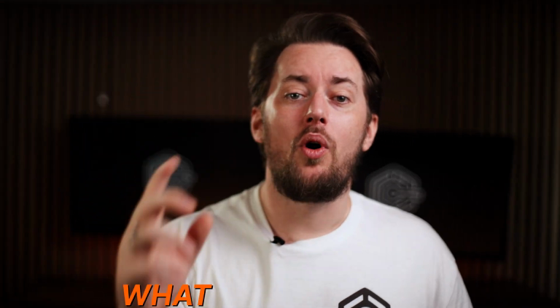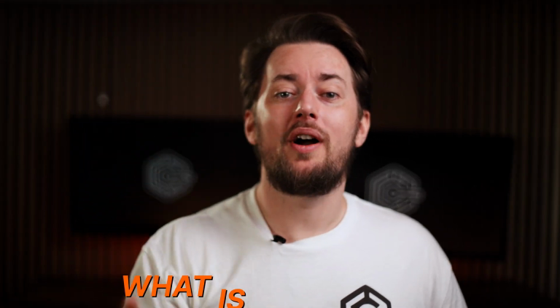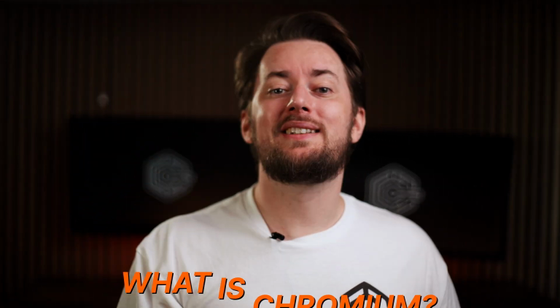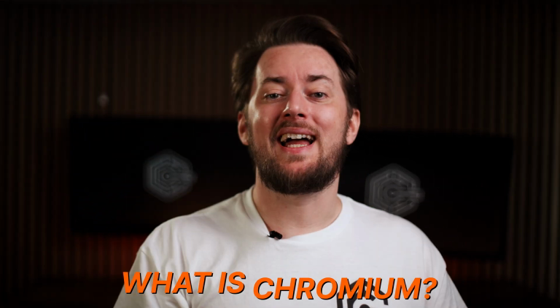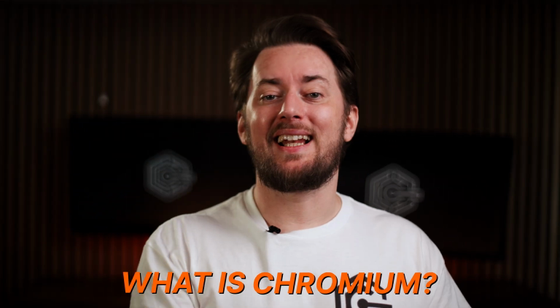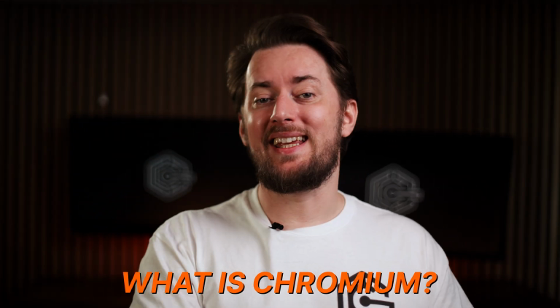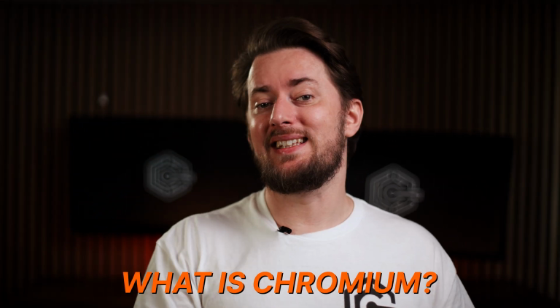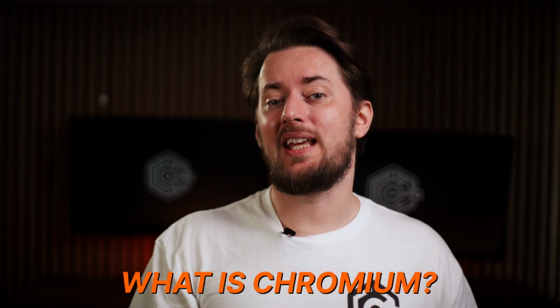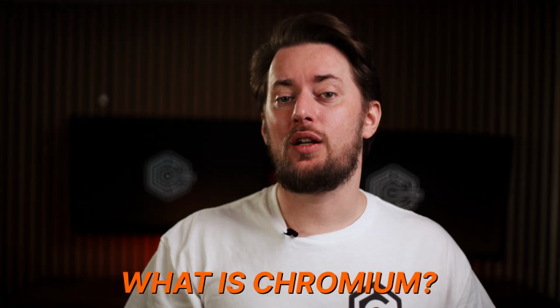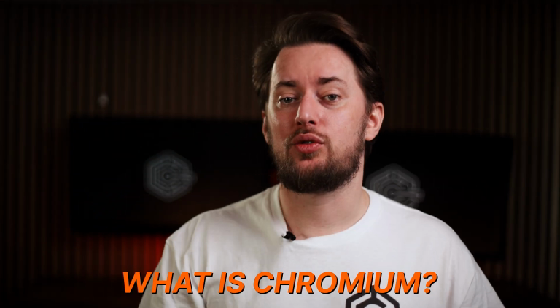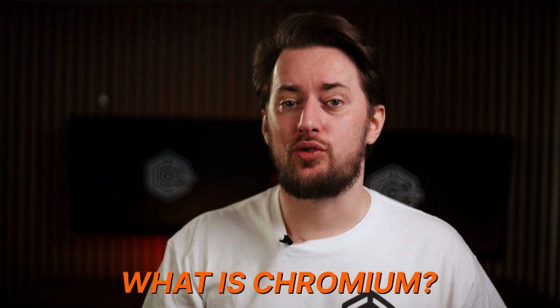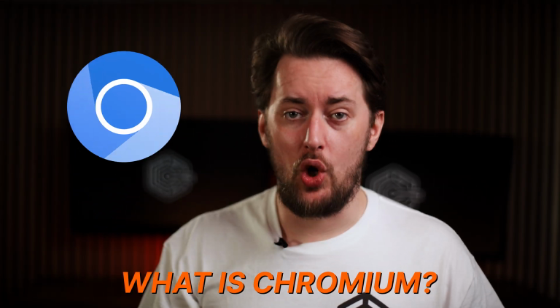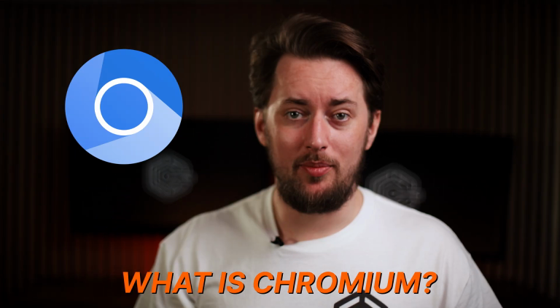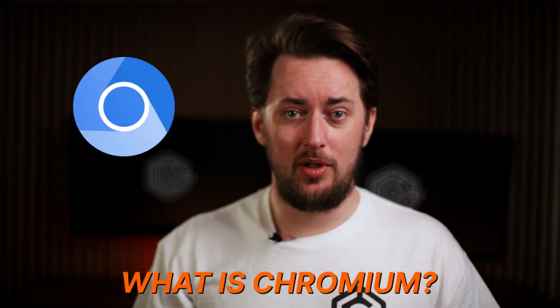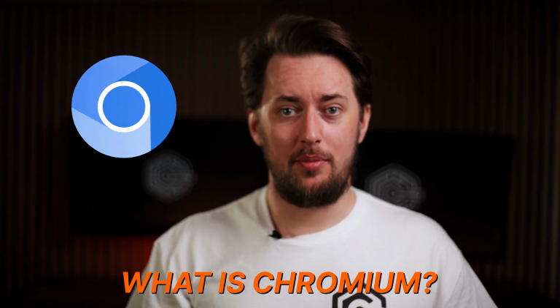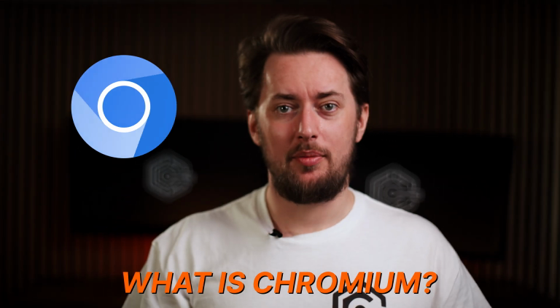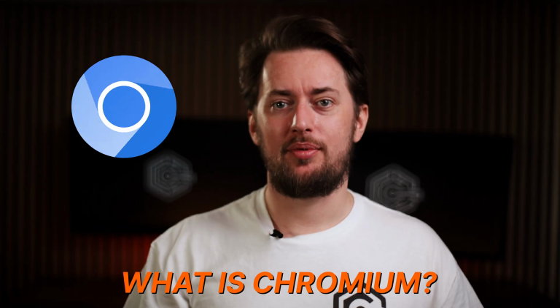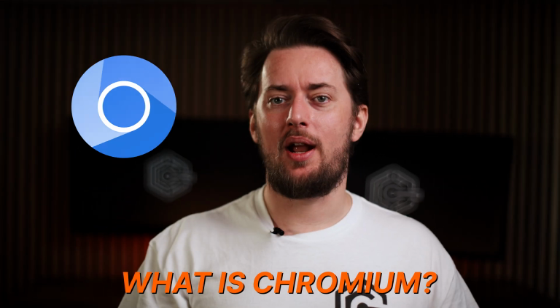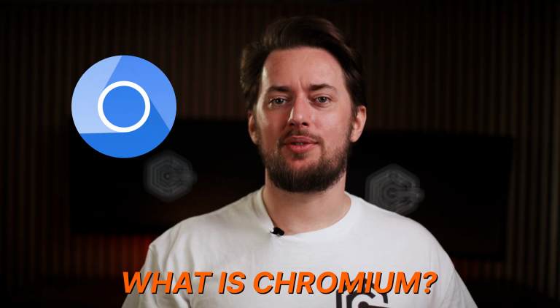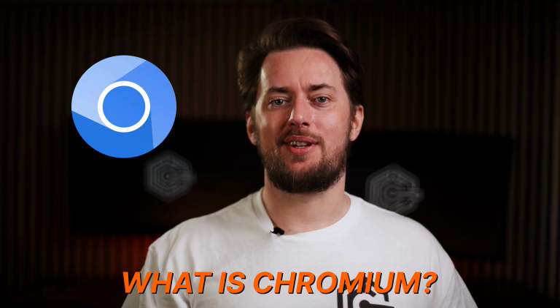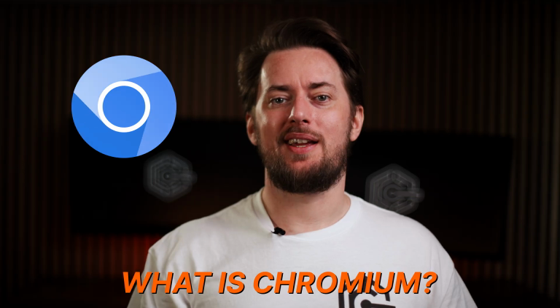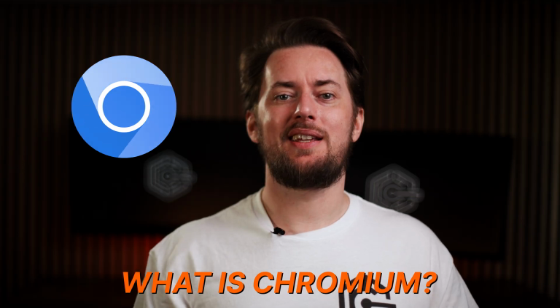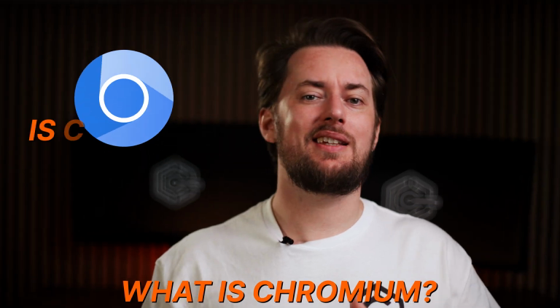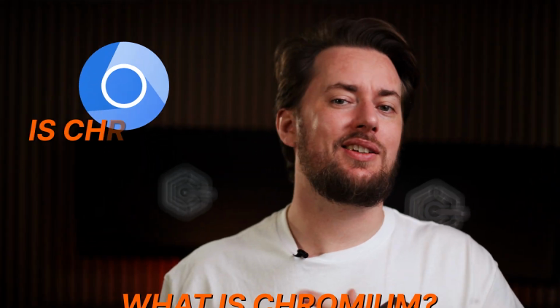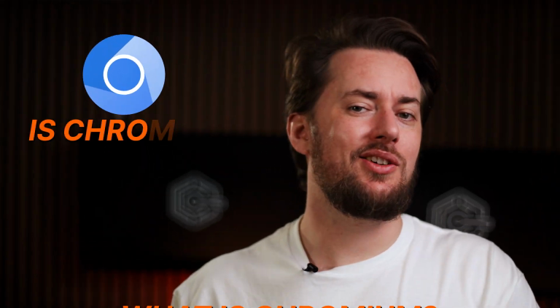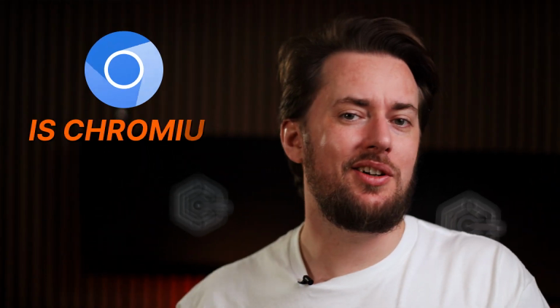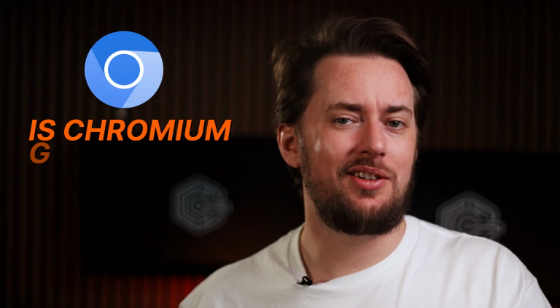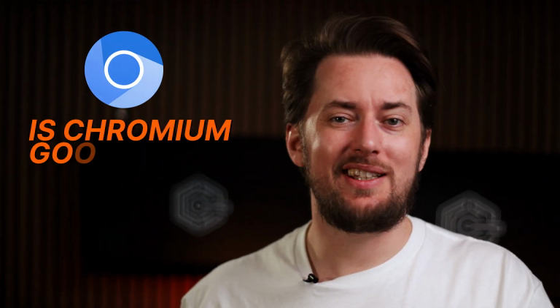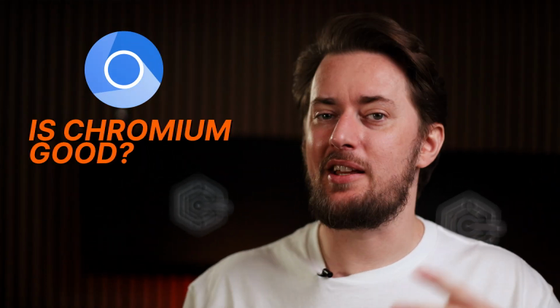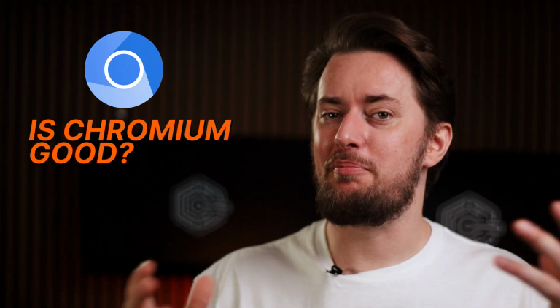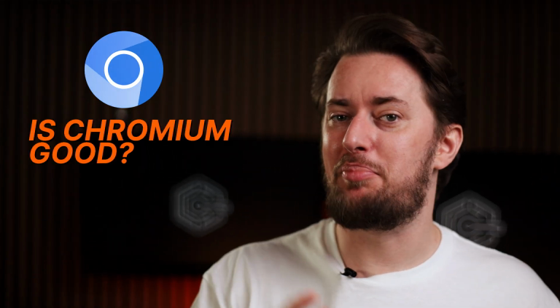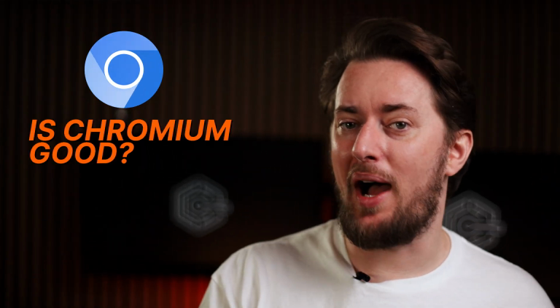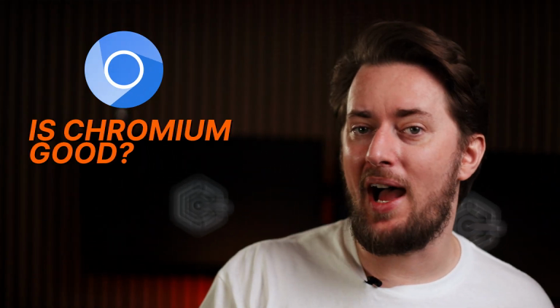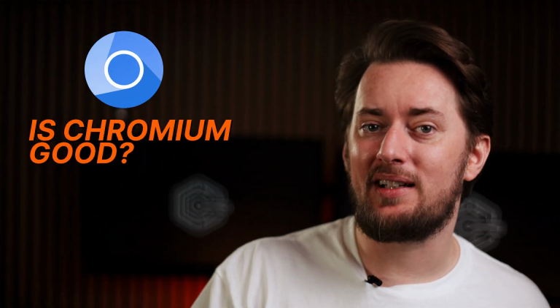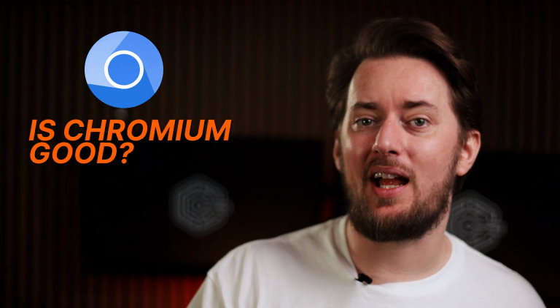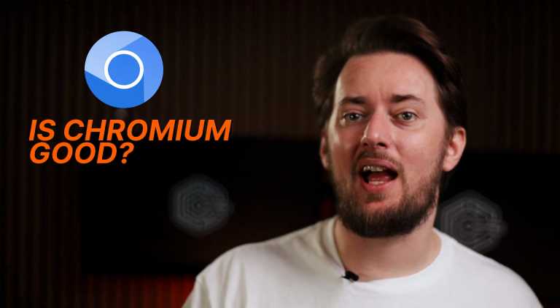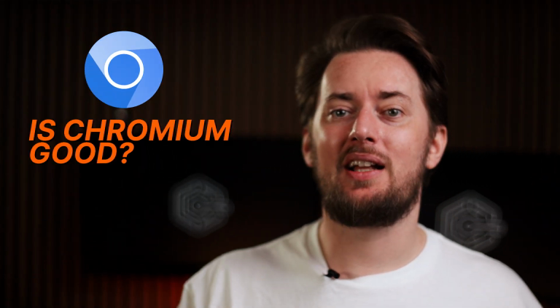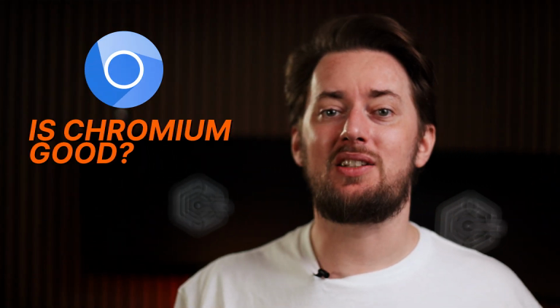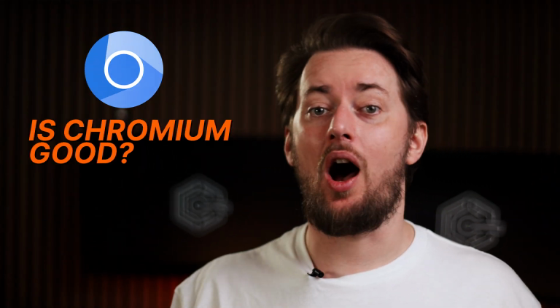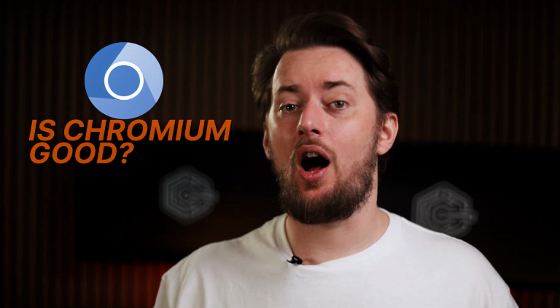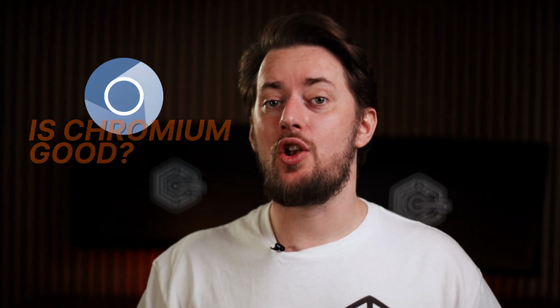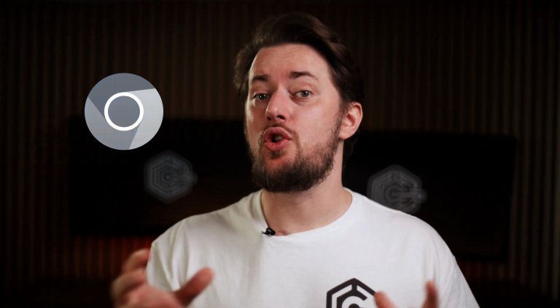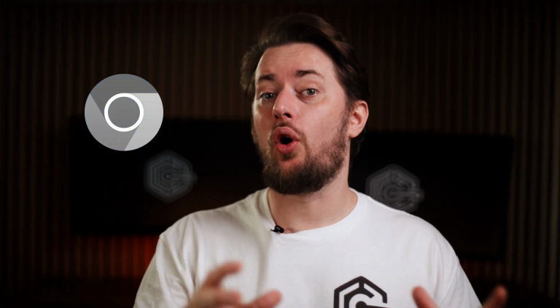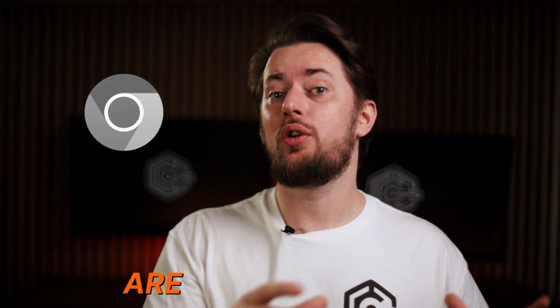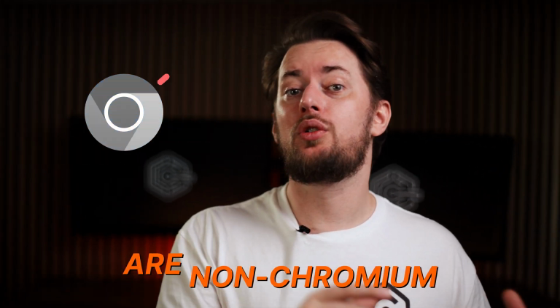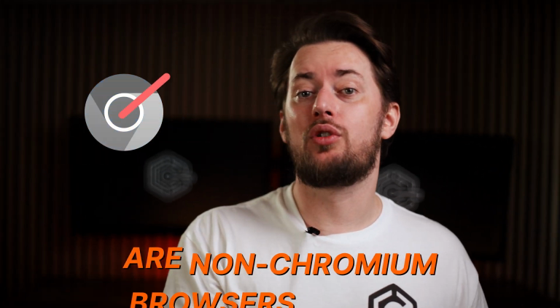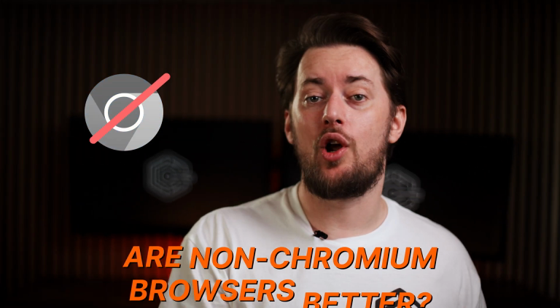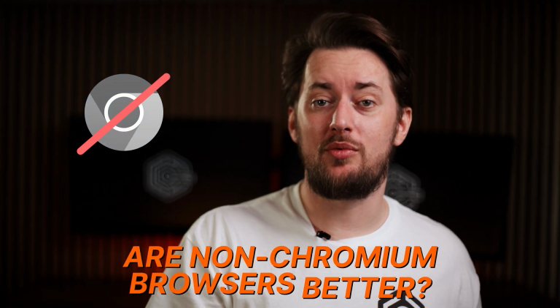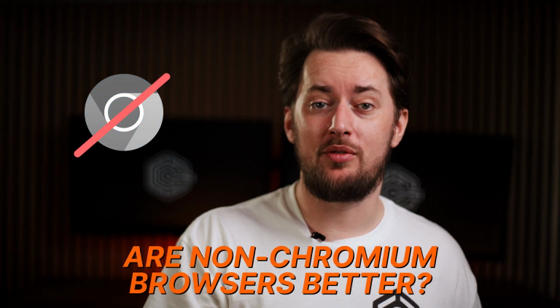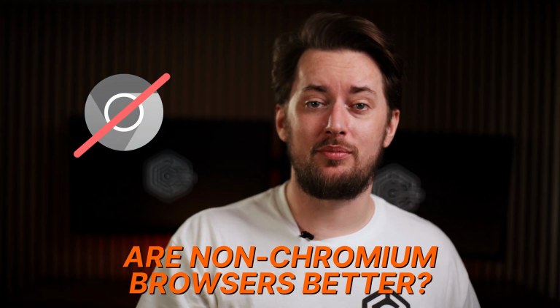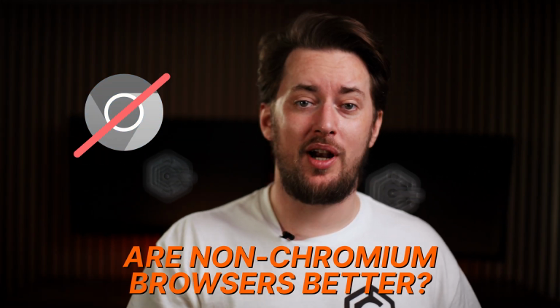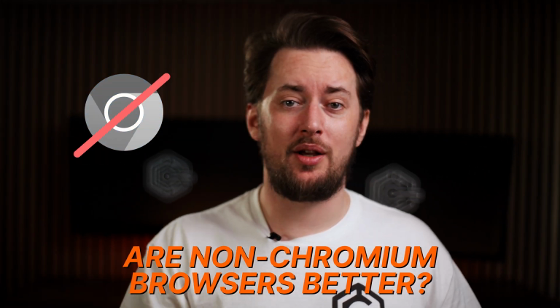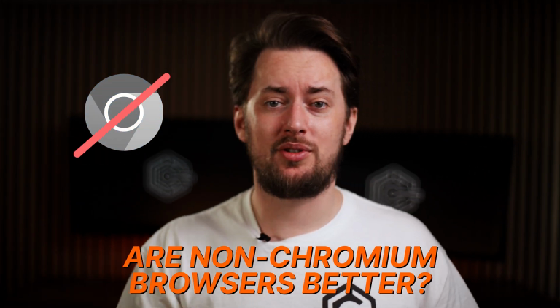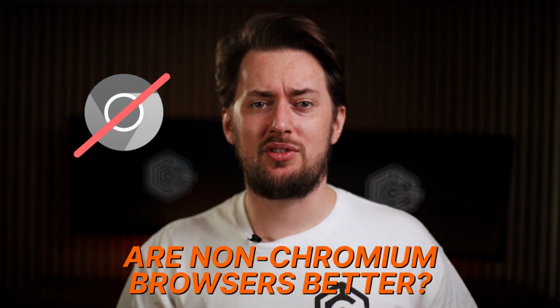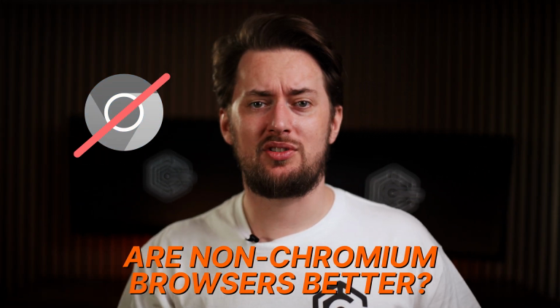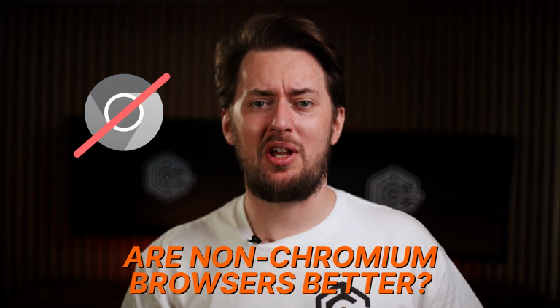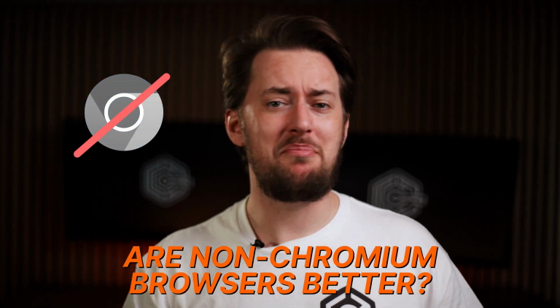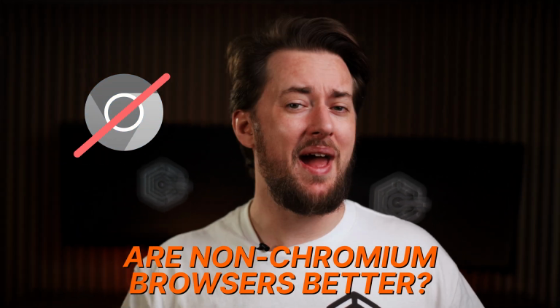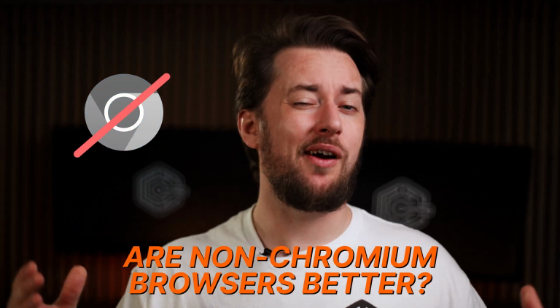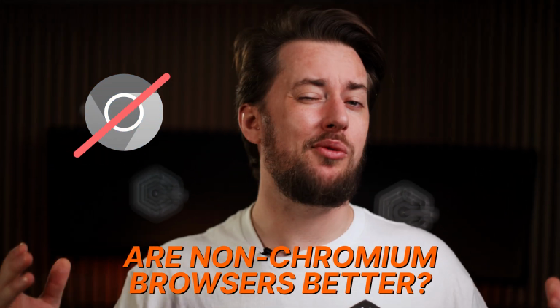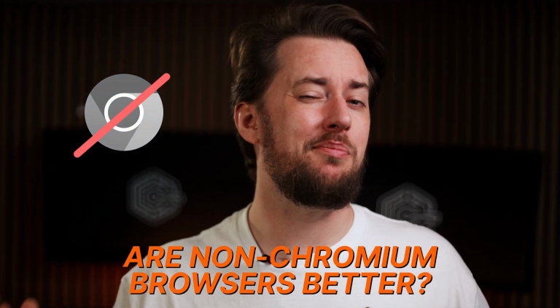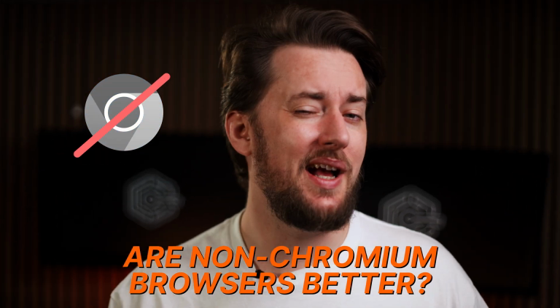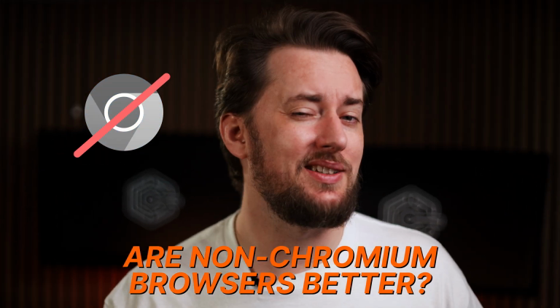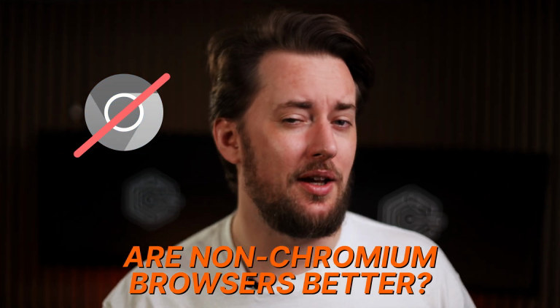What exactly is a Chromium browser? Is it good? Is it bad? And are non-Chromium browsers somehow better?